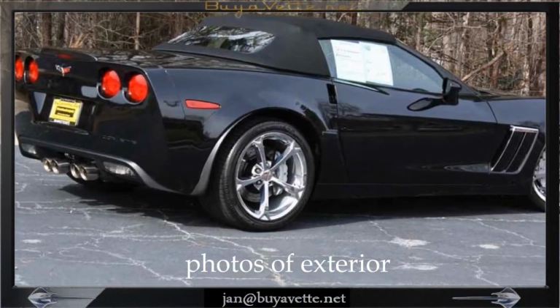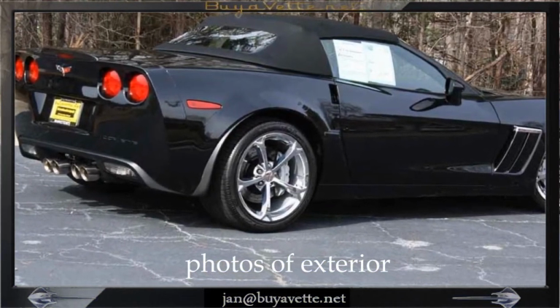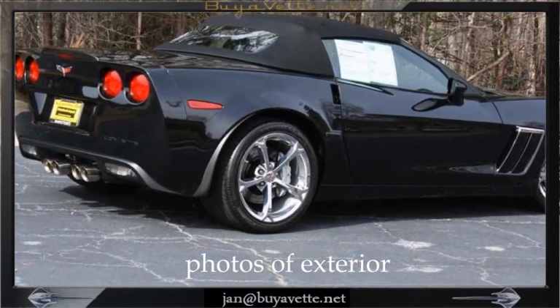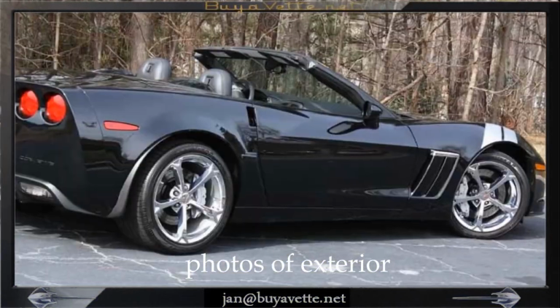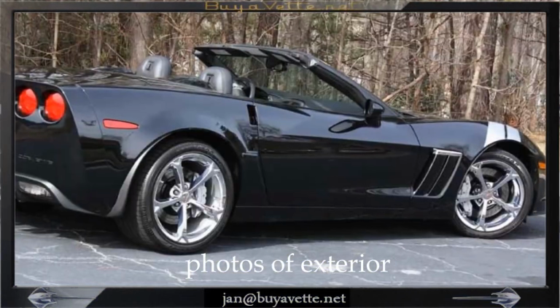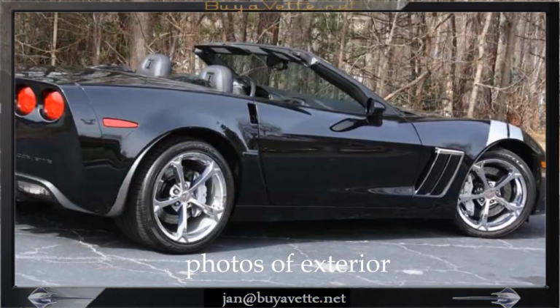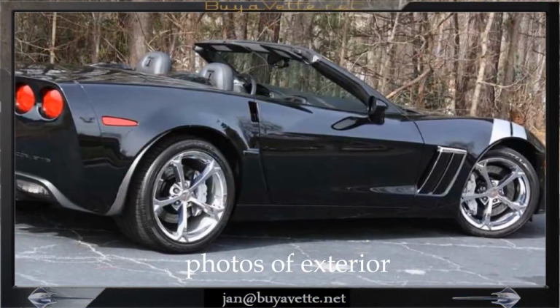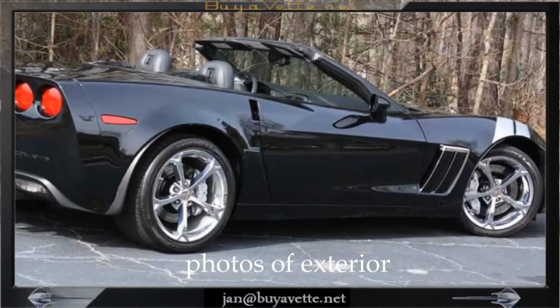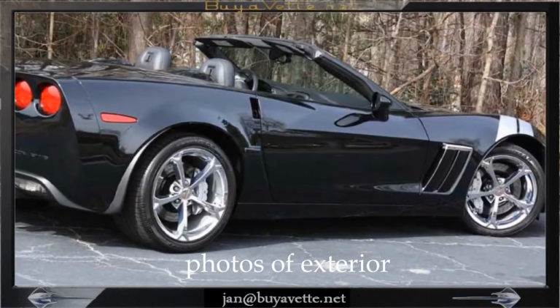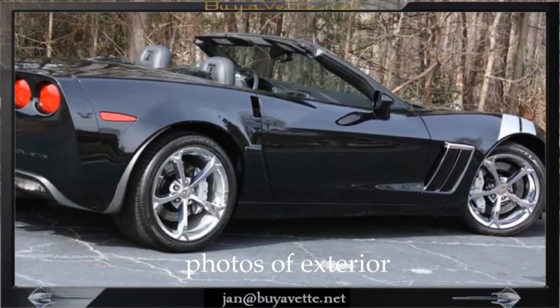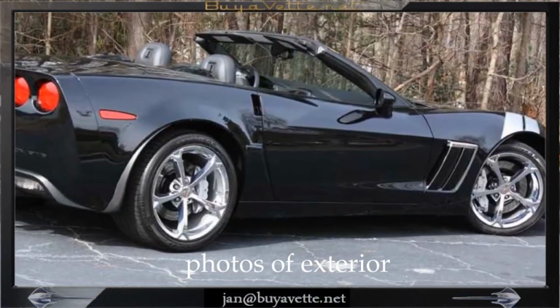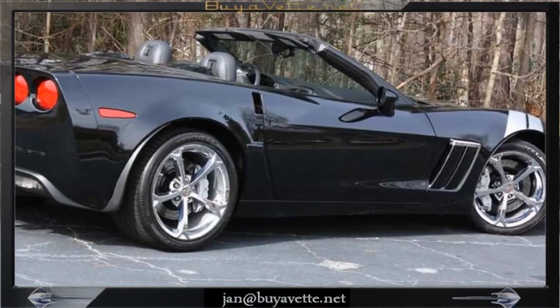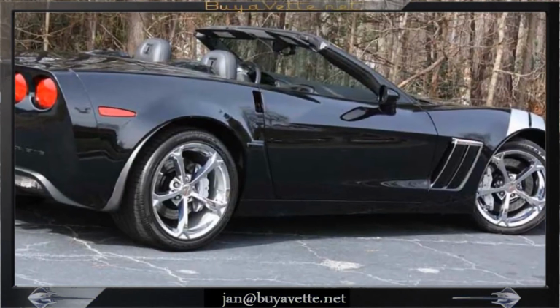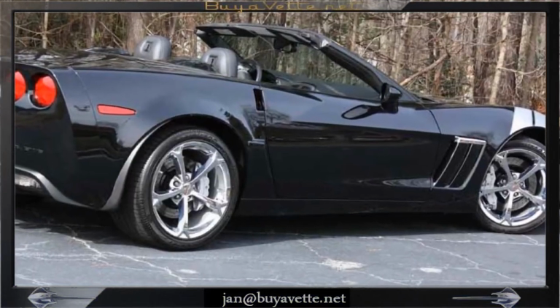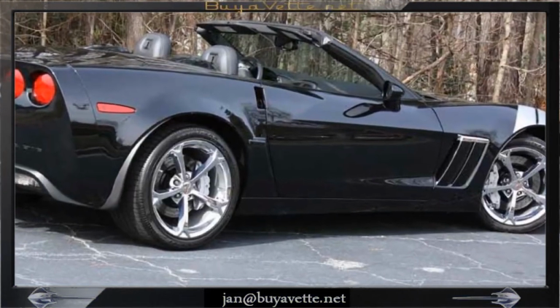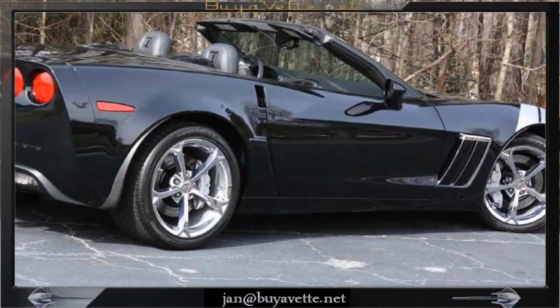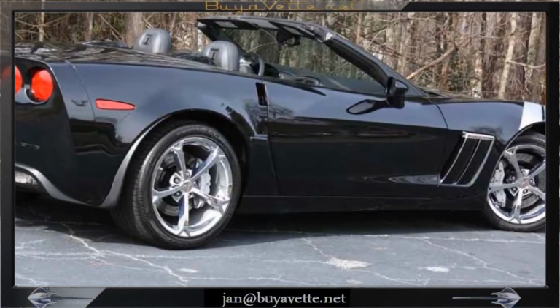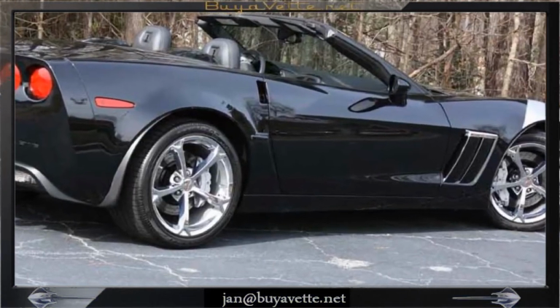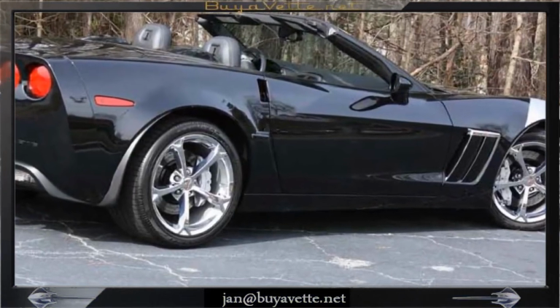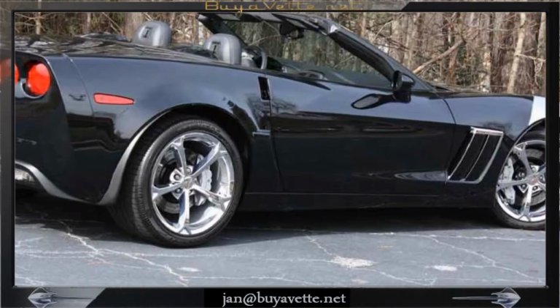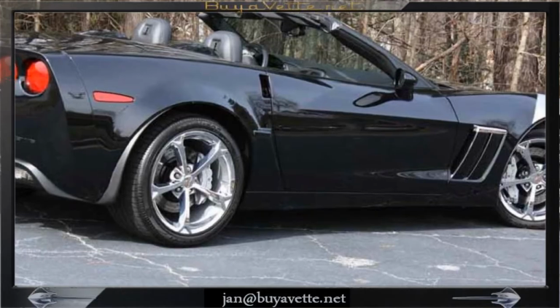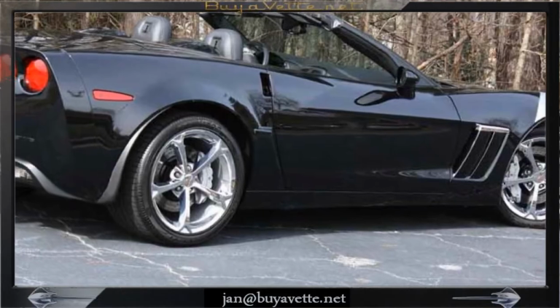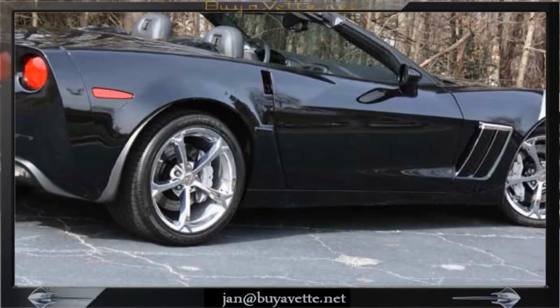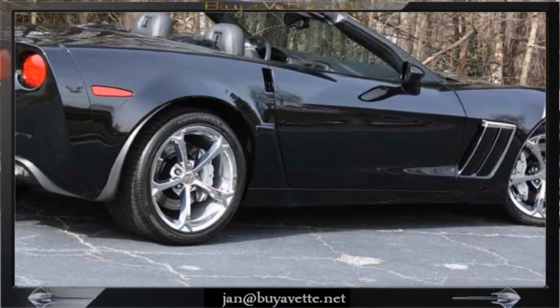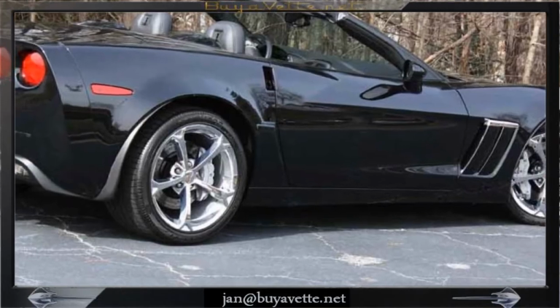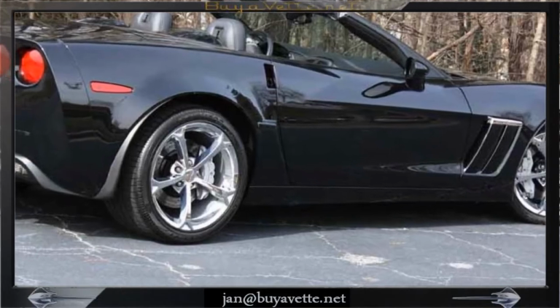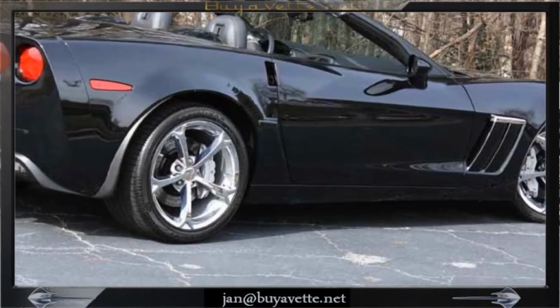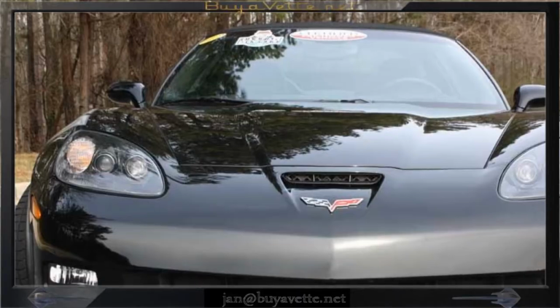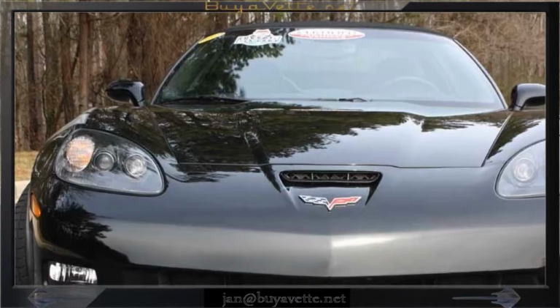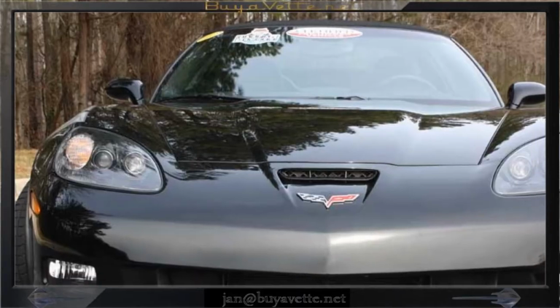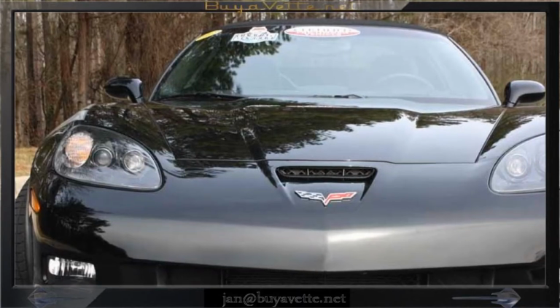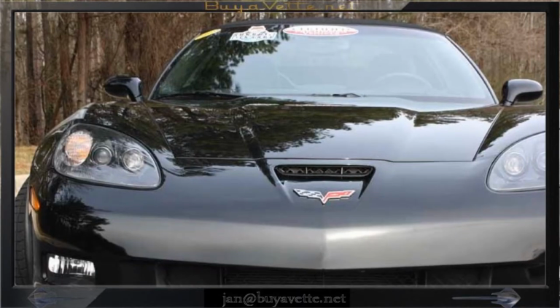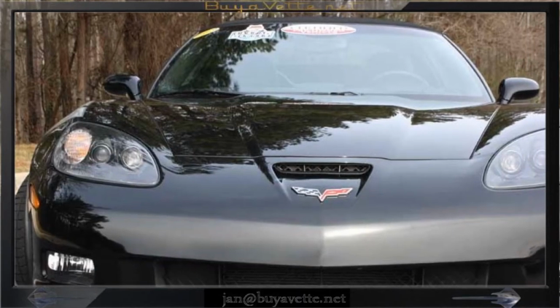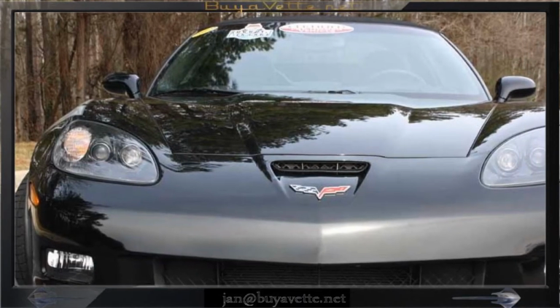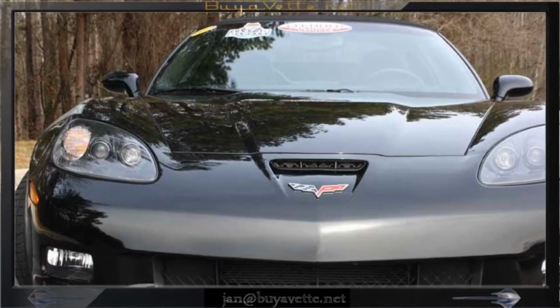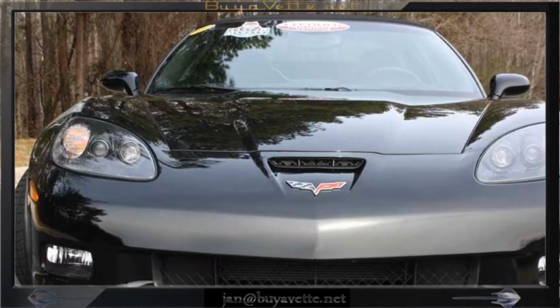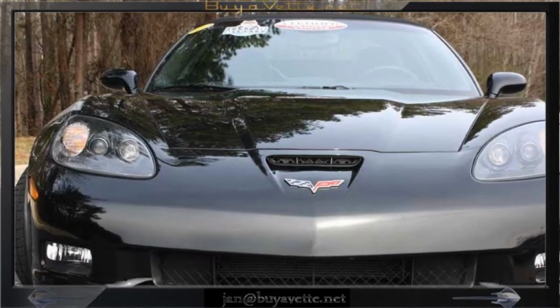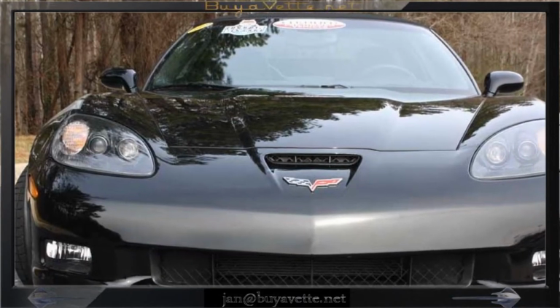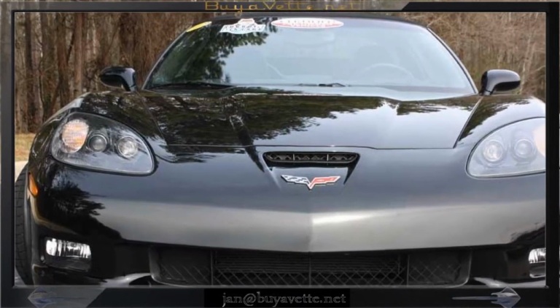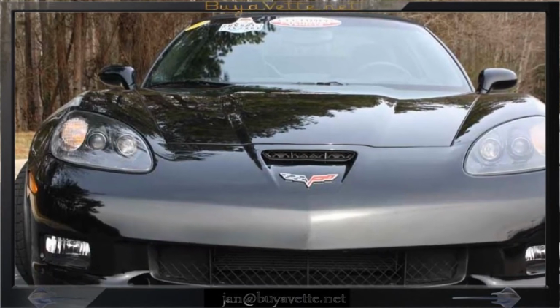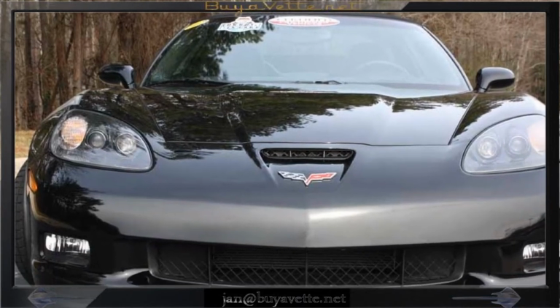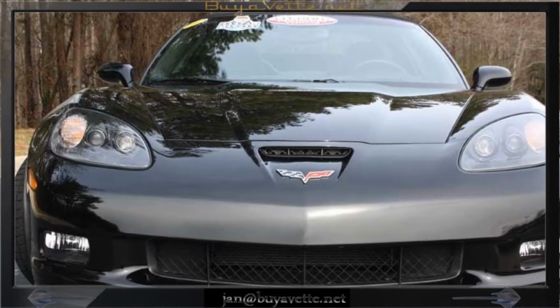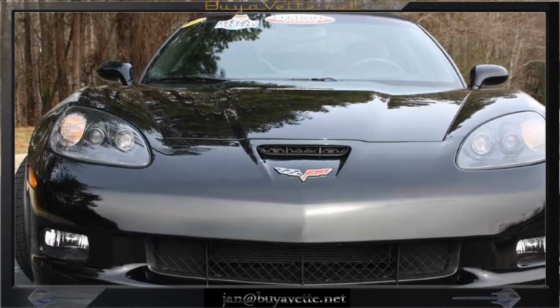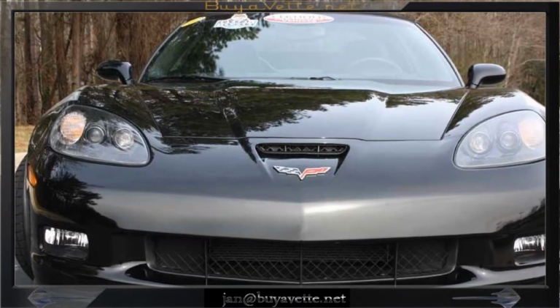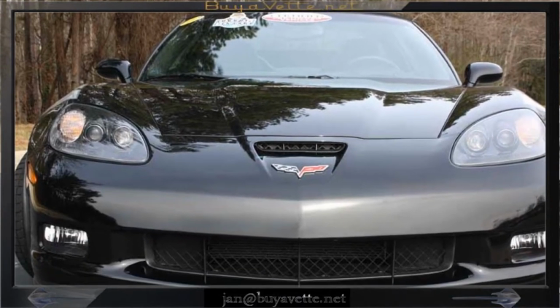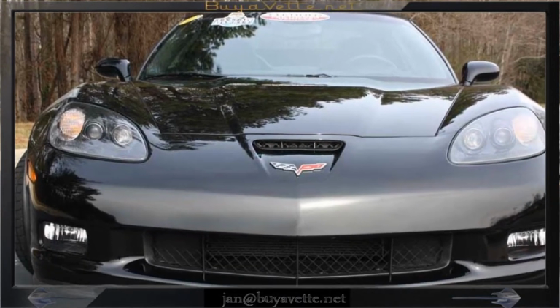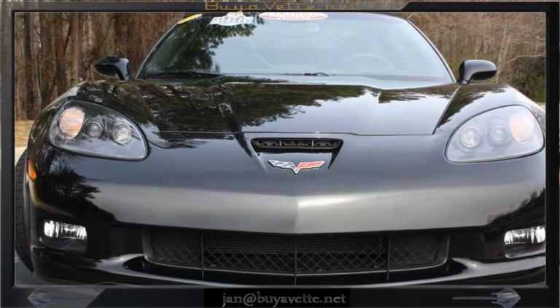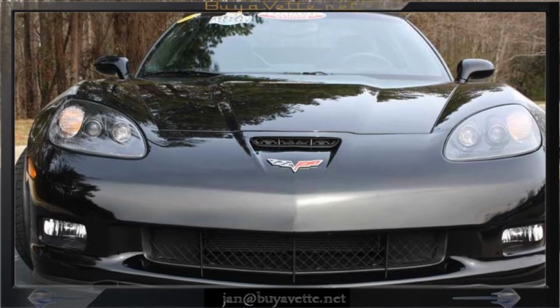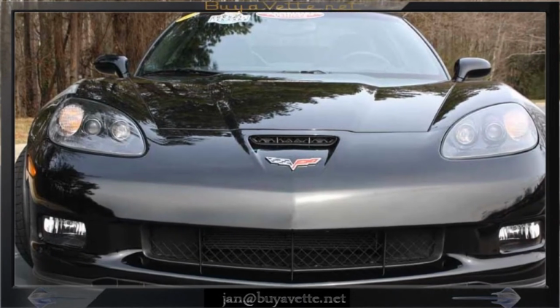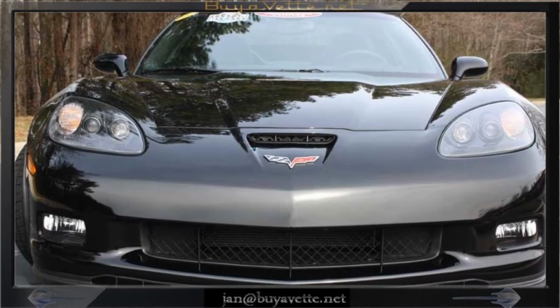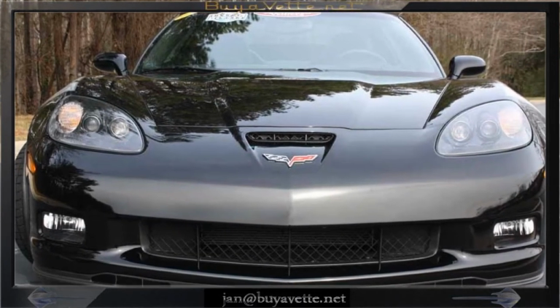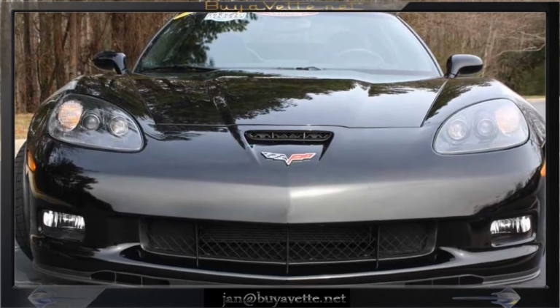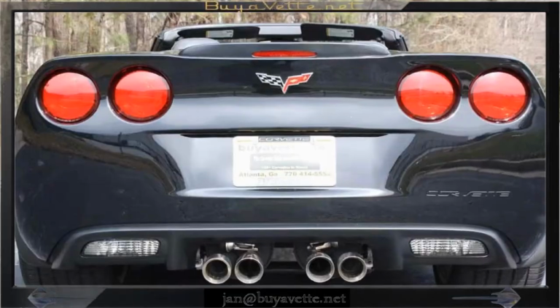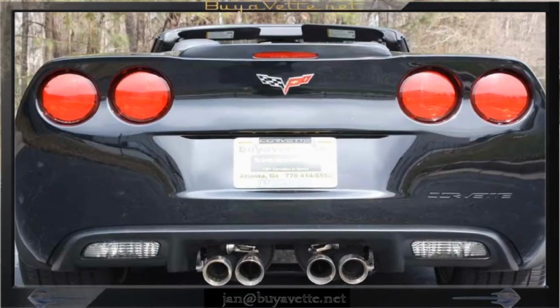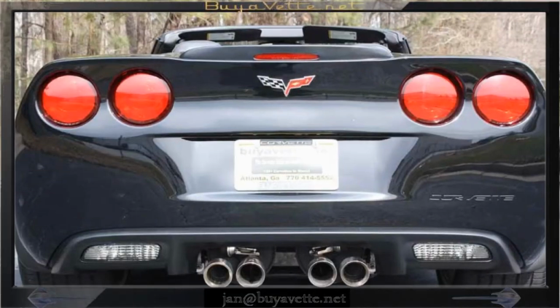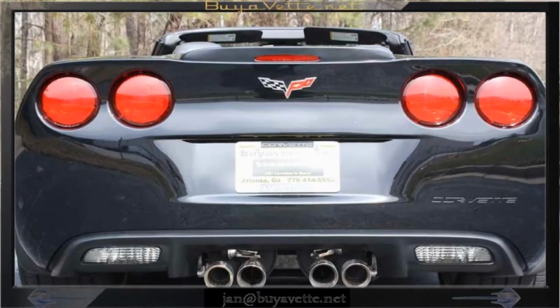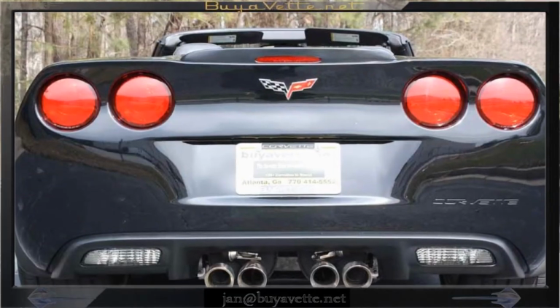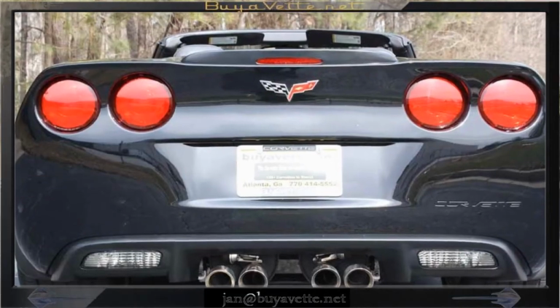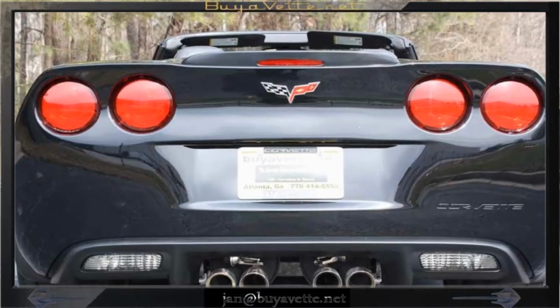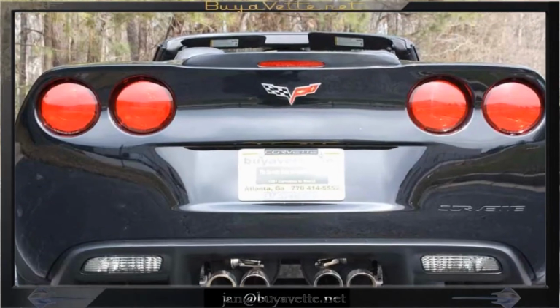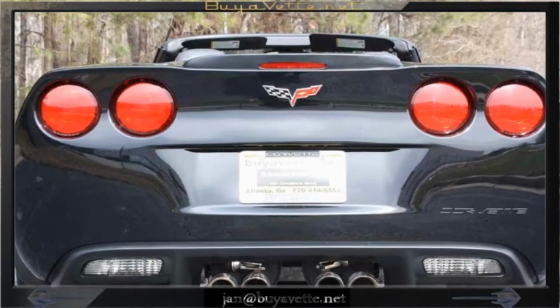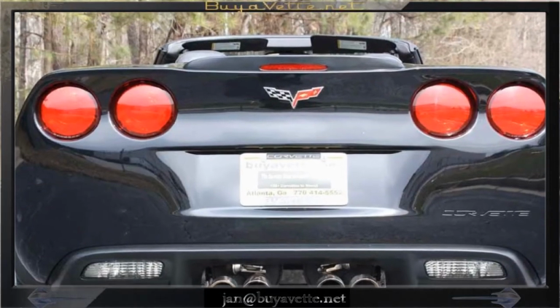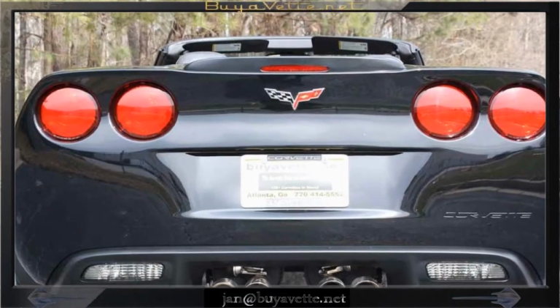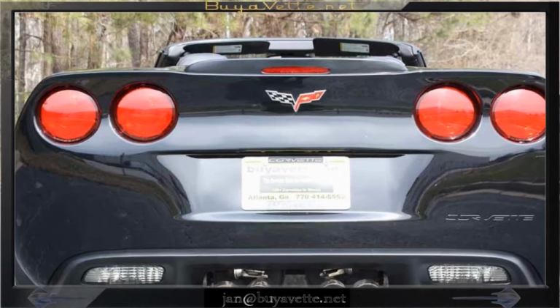You can see the nice wheels, the deep shiny paint. Triple black is beautiful in the convertible. Very stylish.